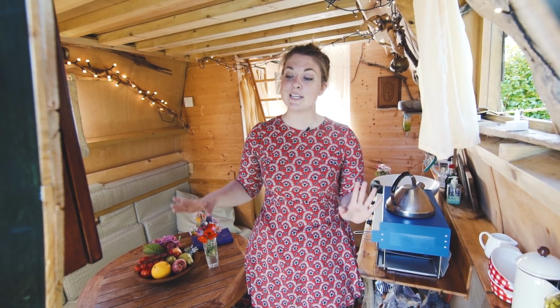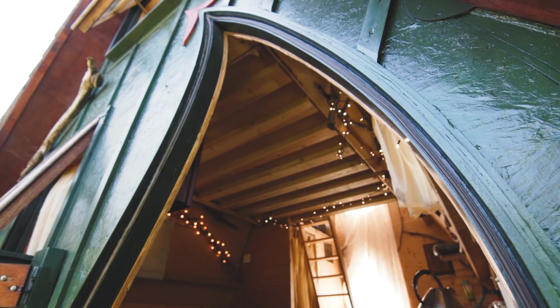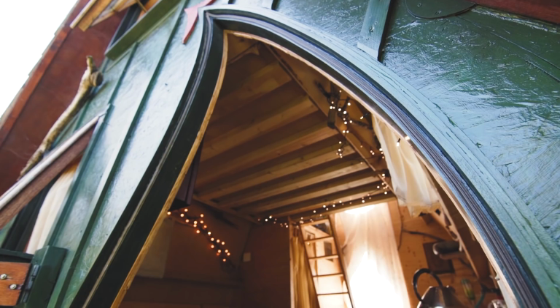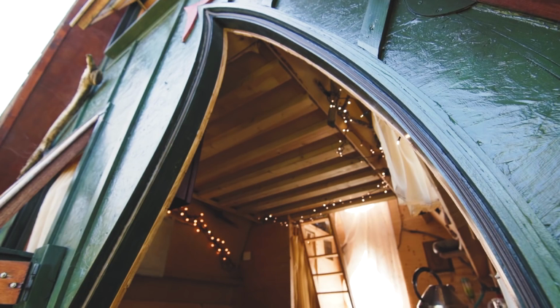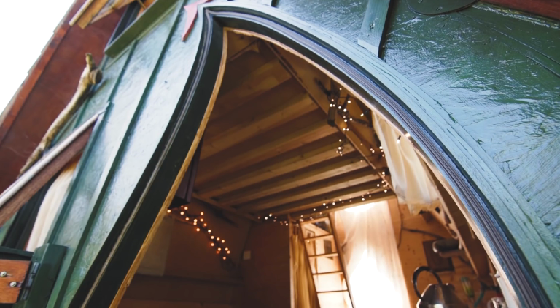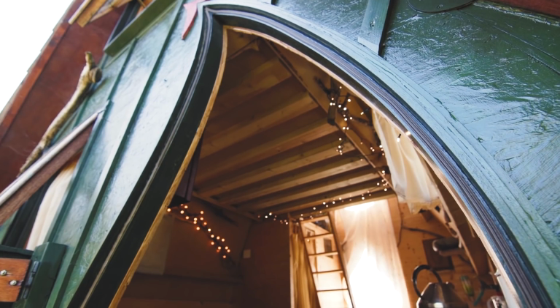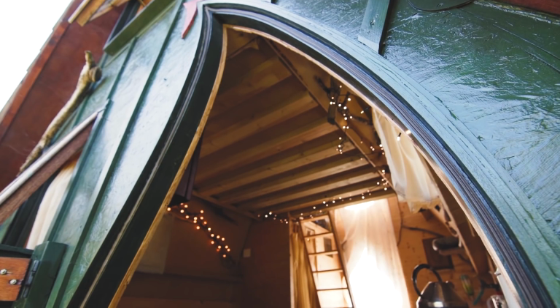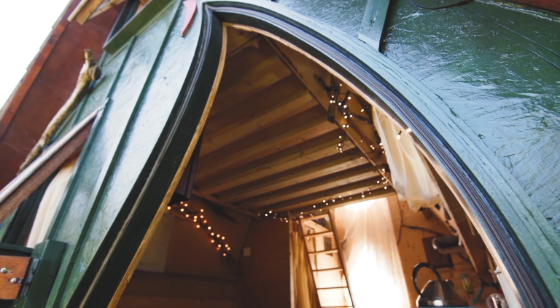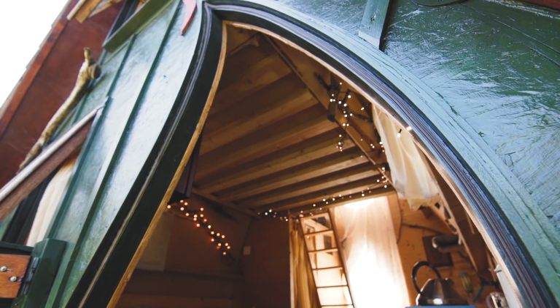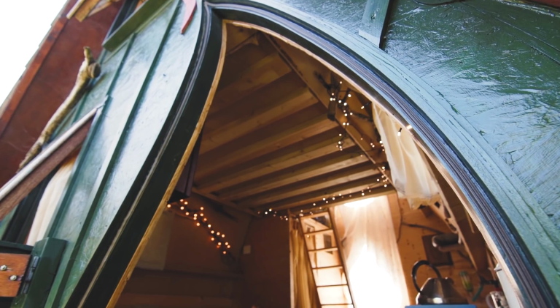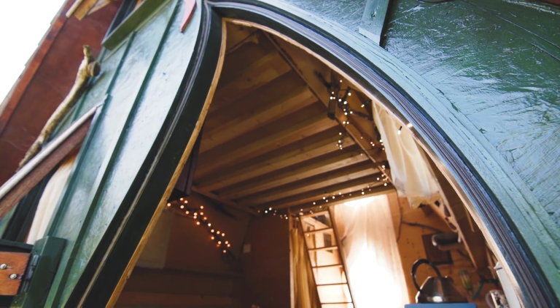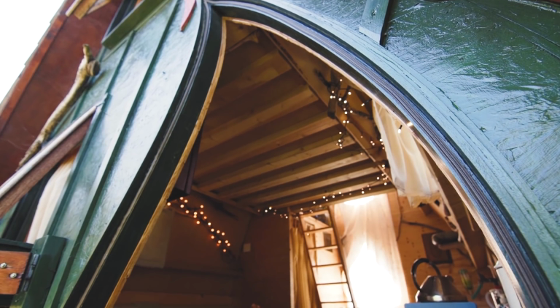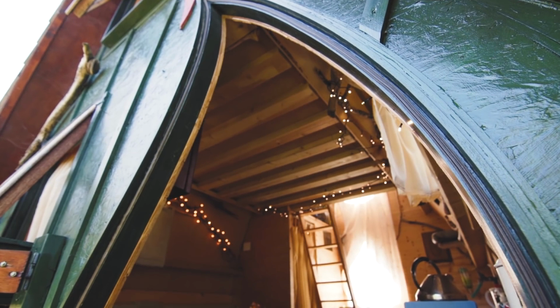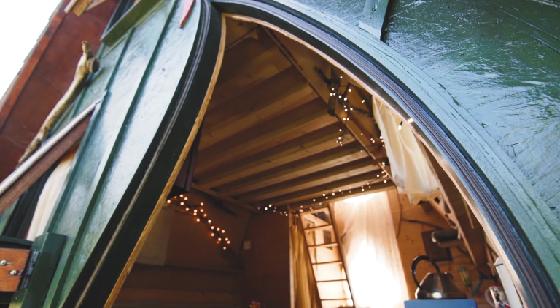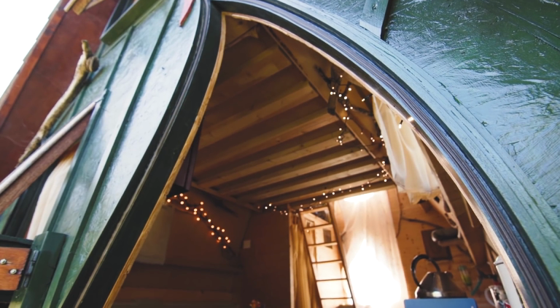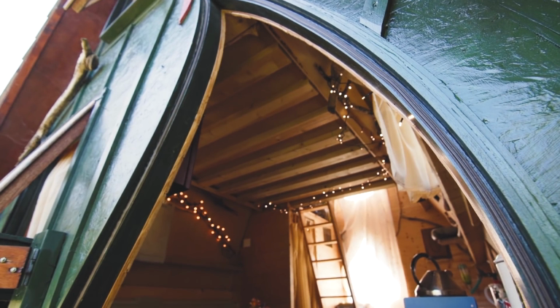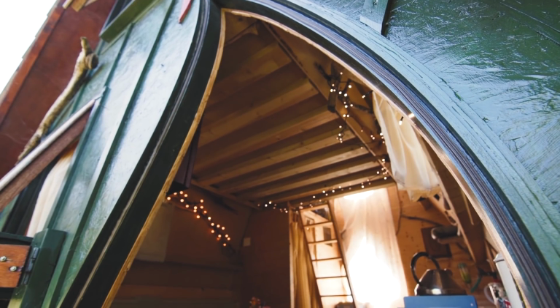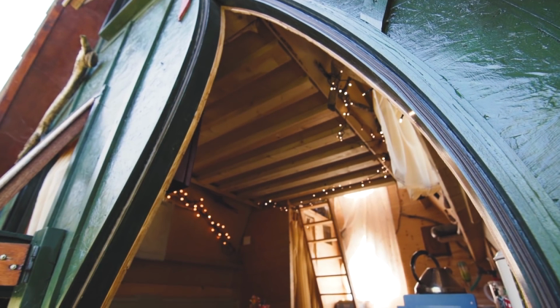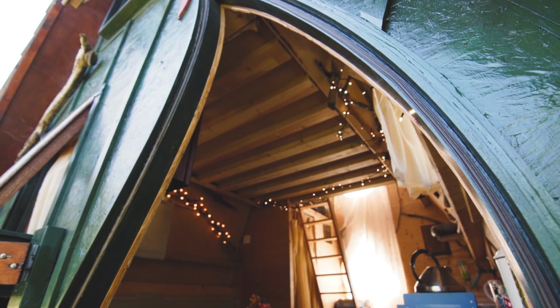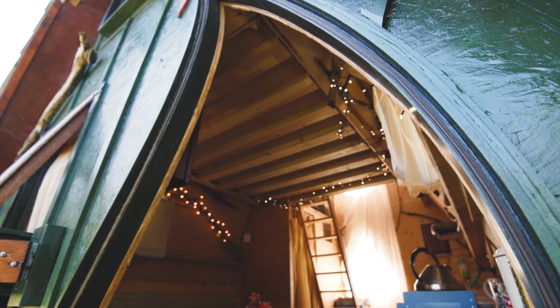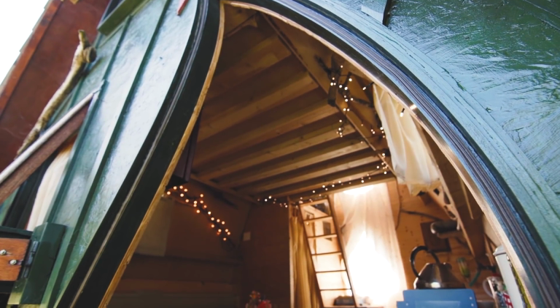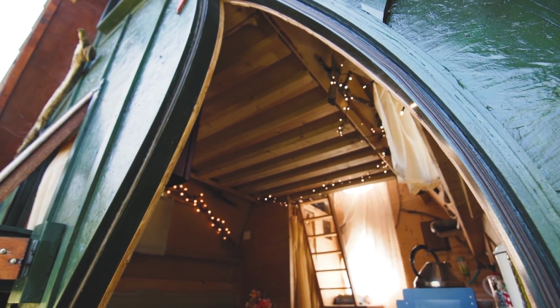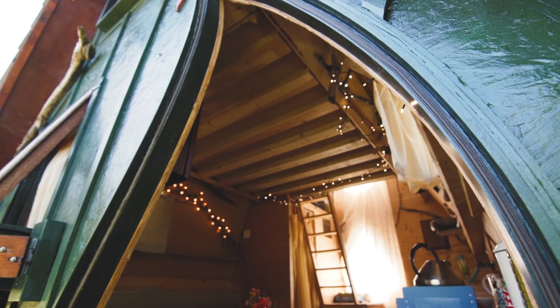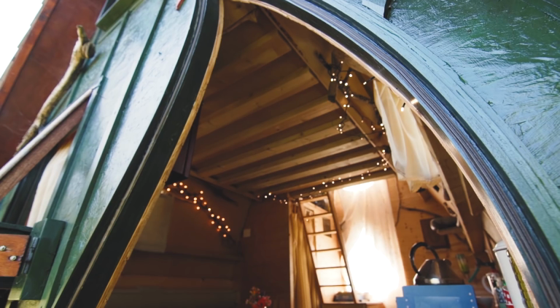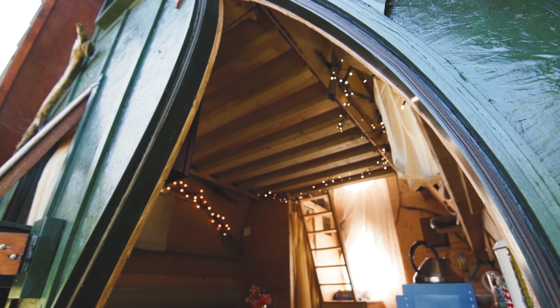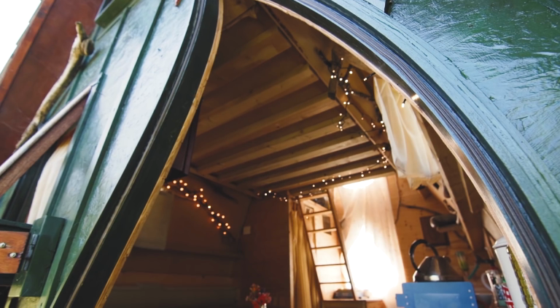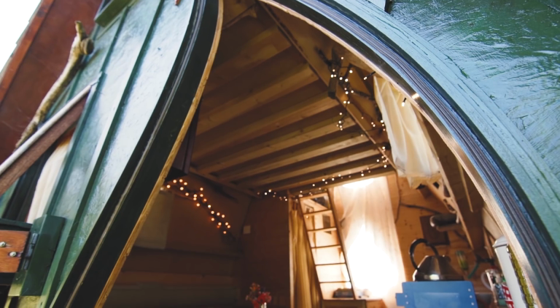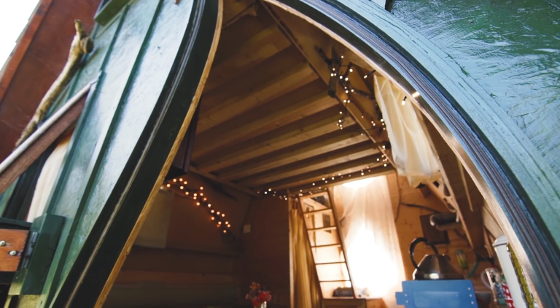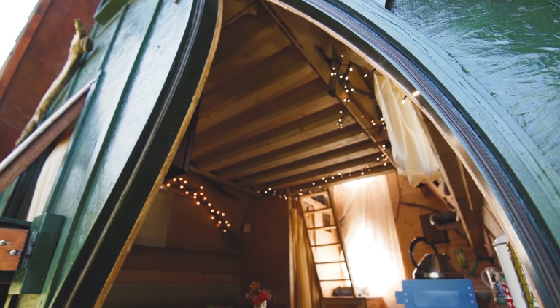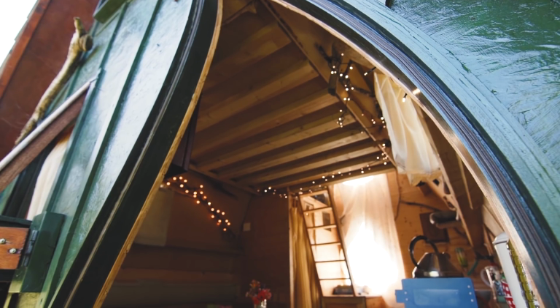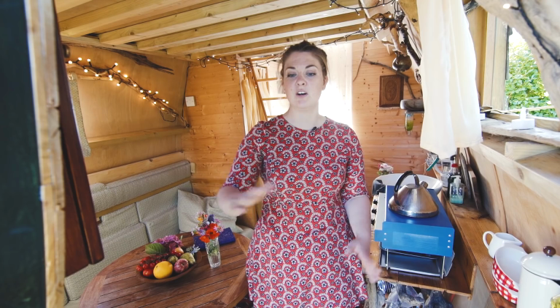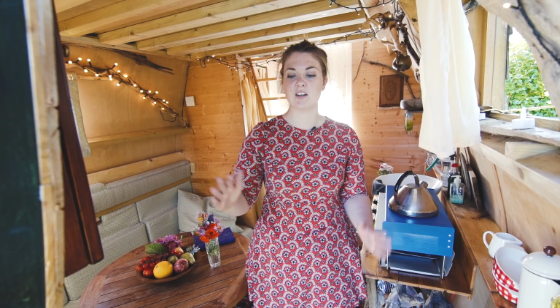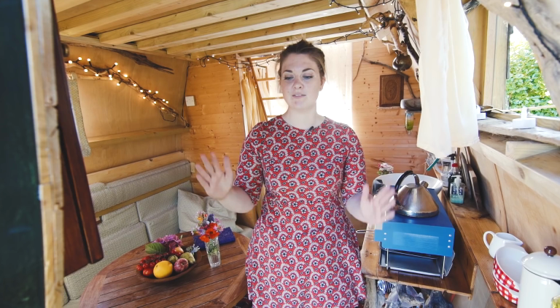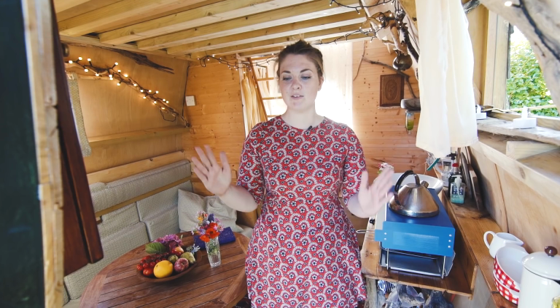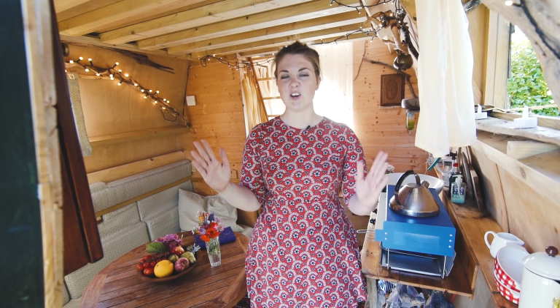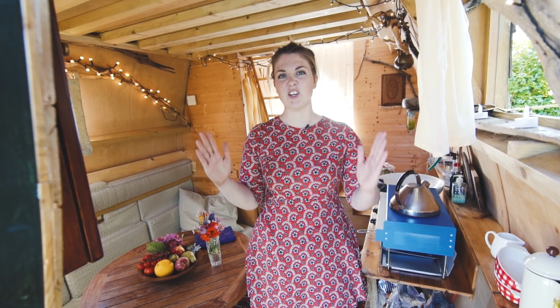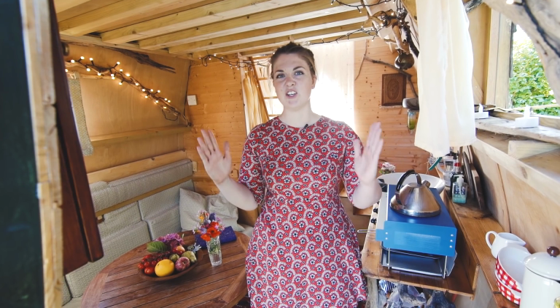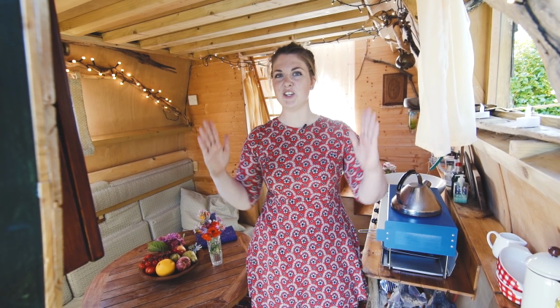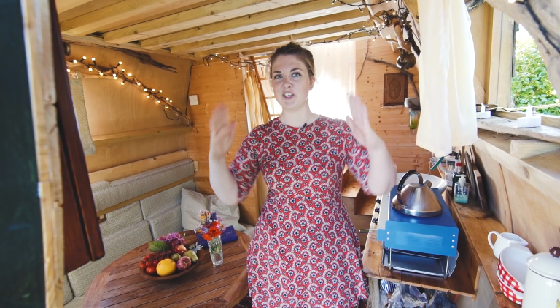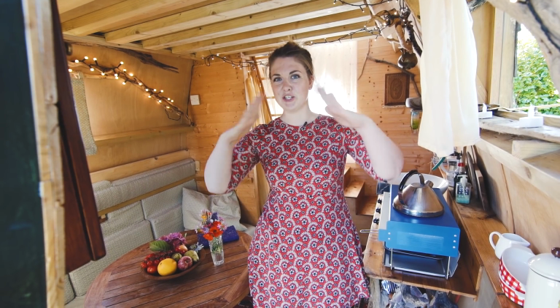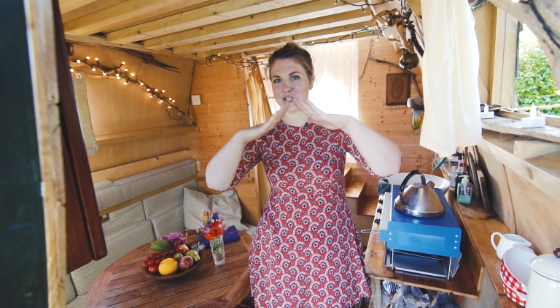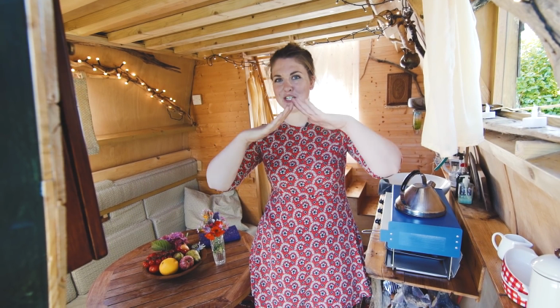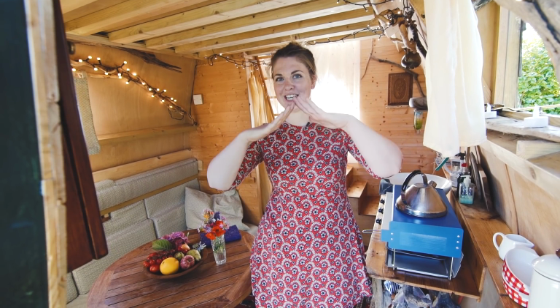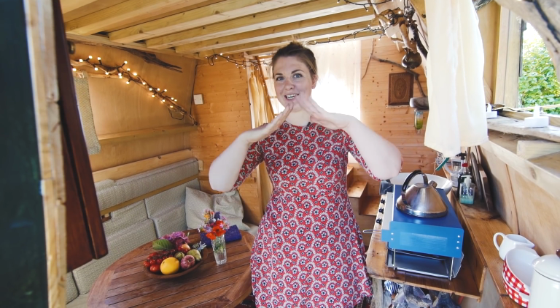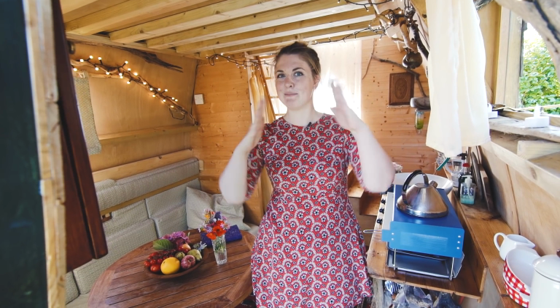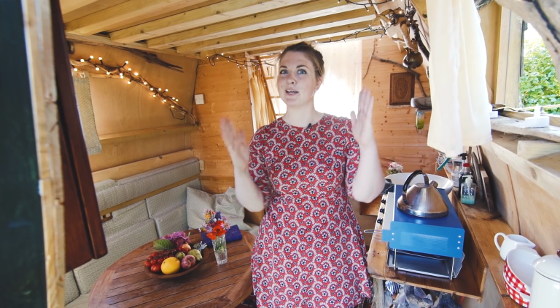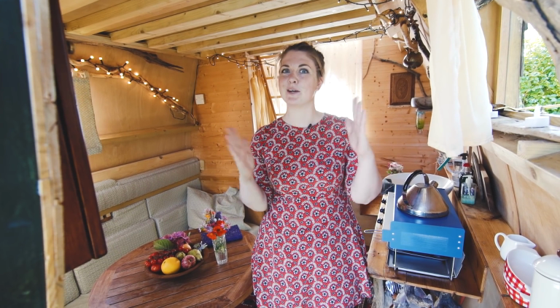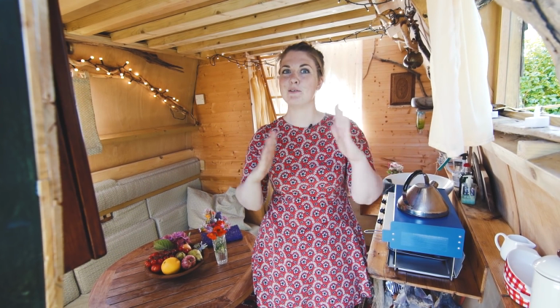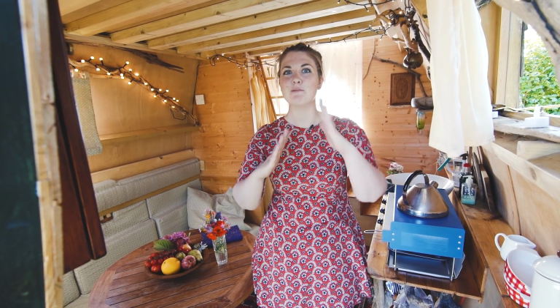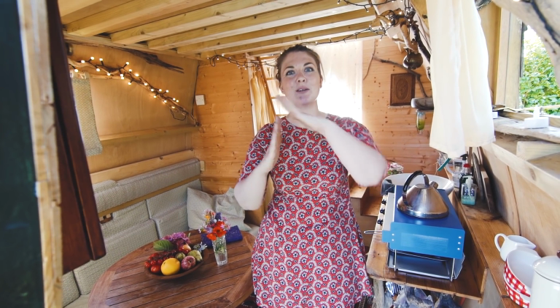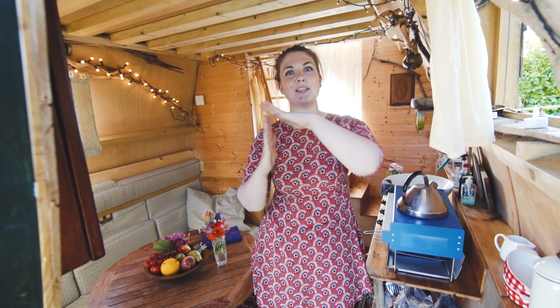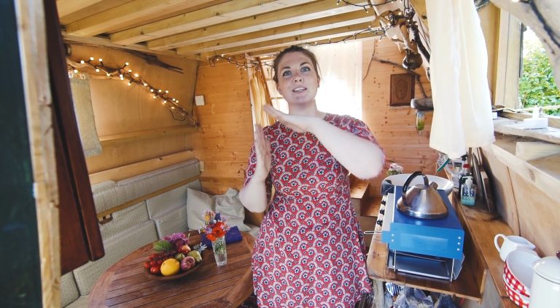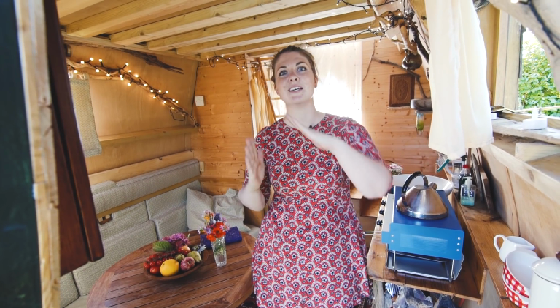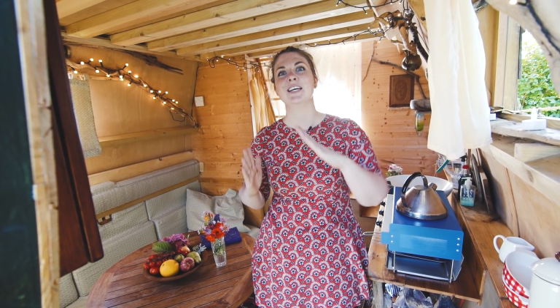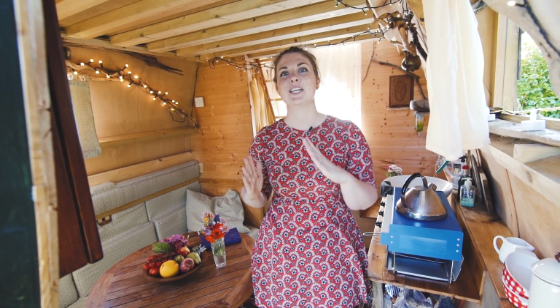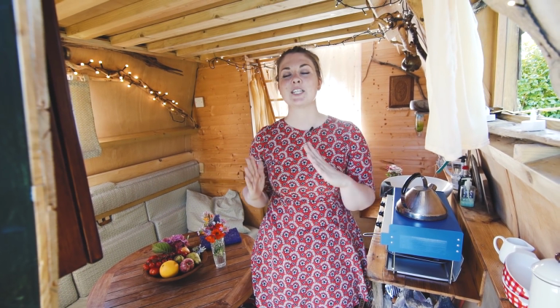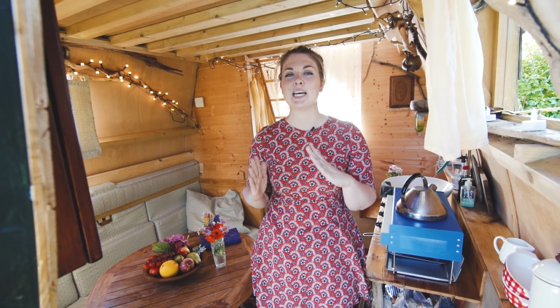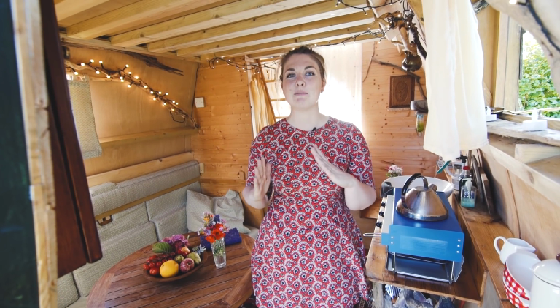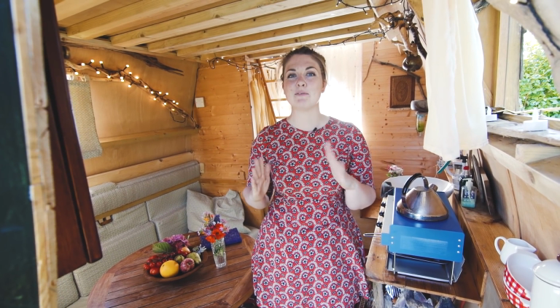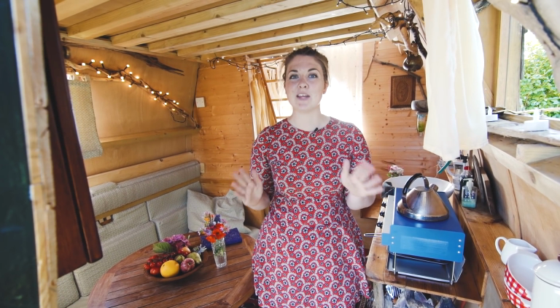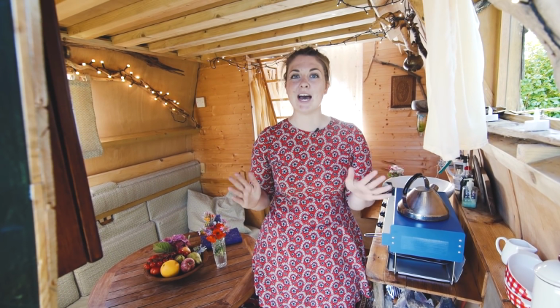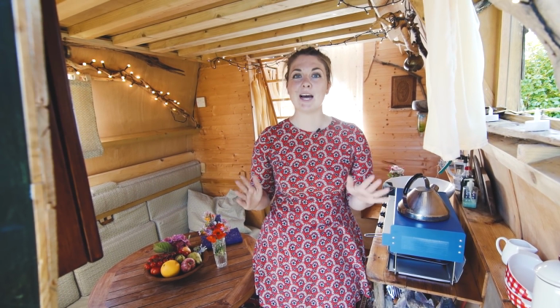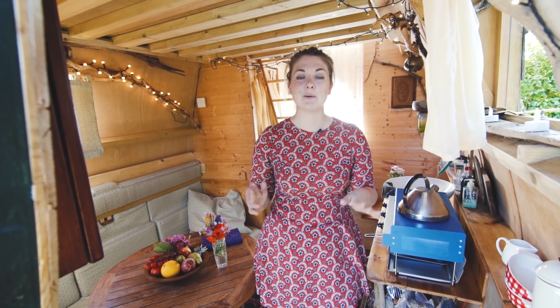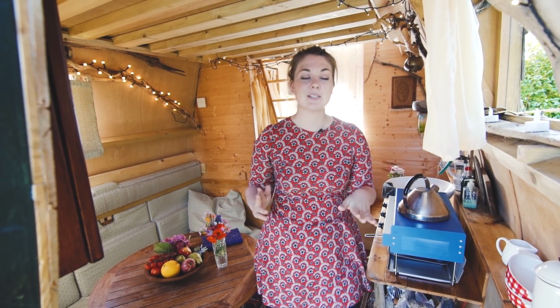So firstly you come in through this beautiful curved door, kind of like an onion shape, which goes with the shape of the house.